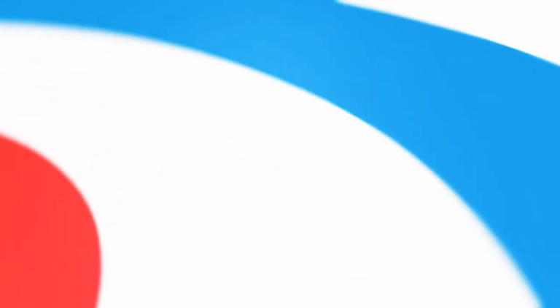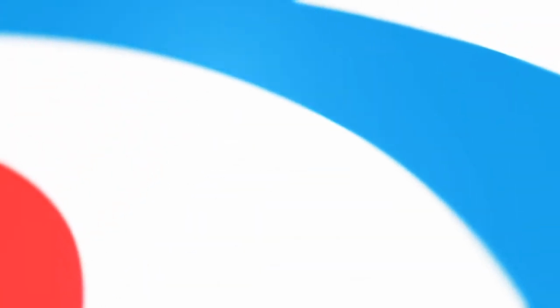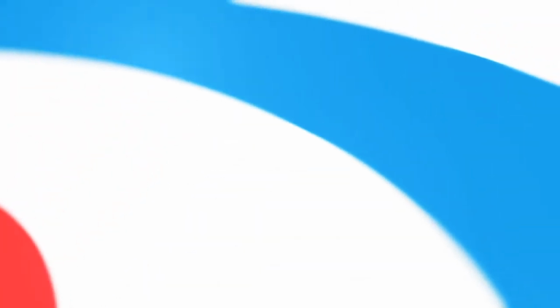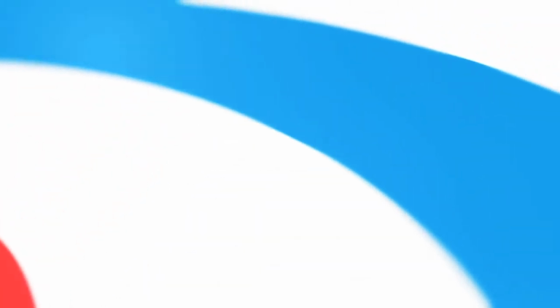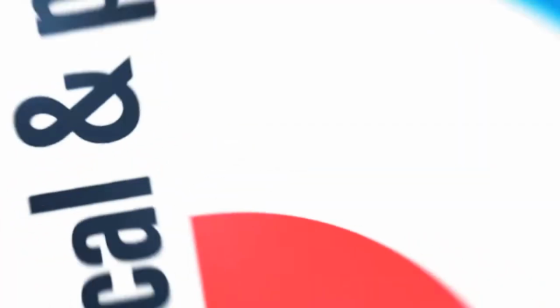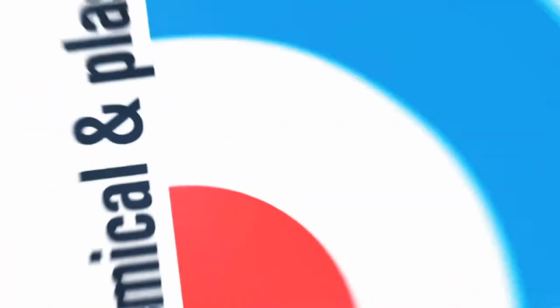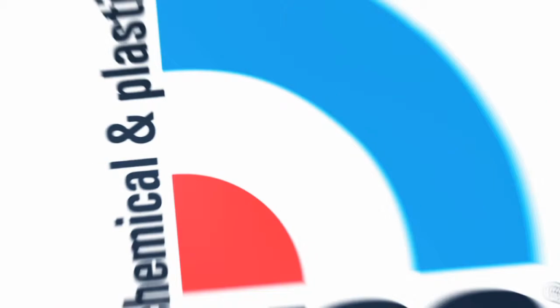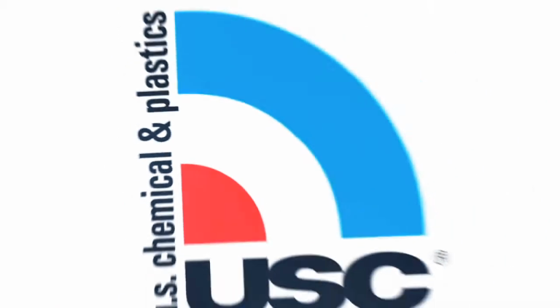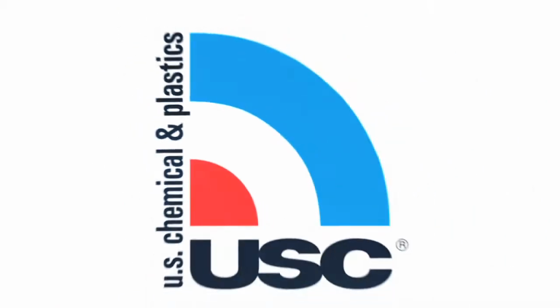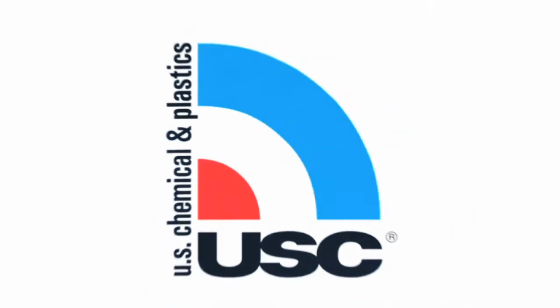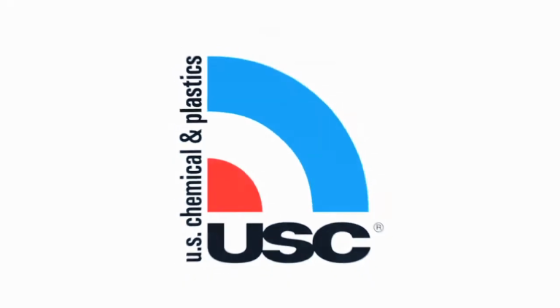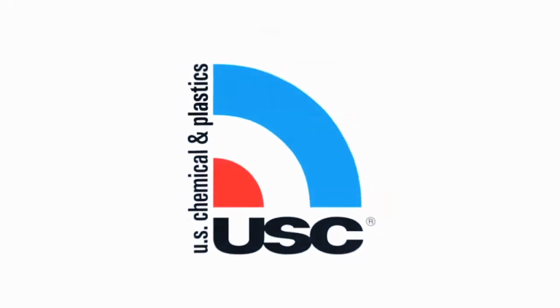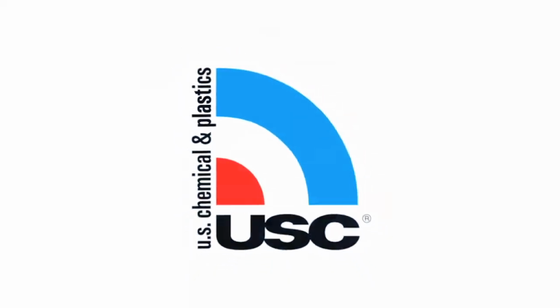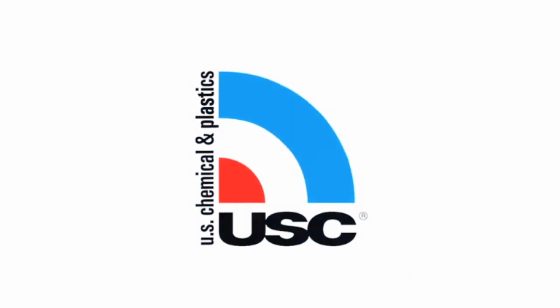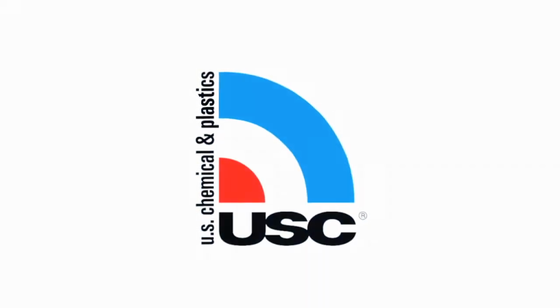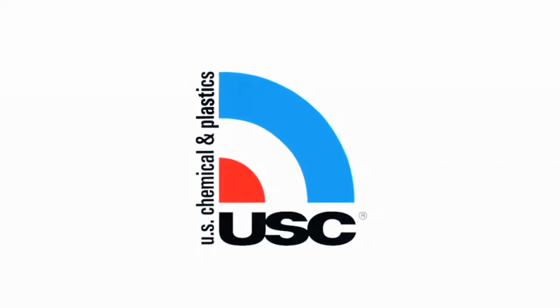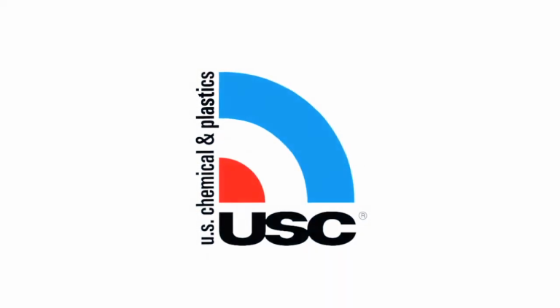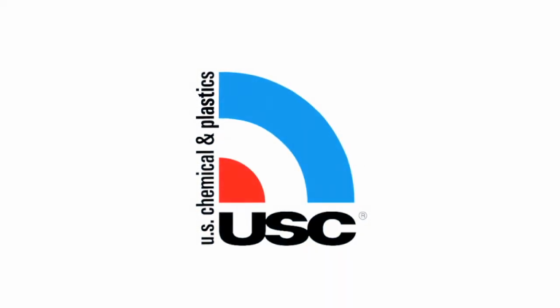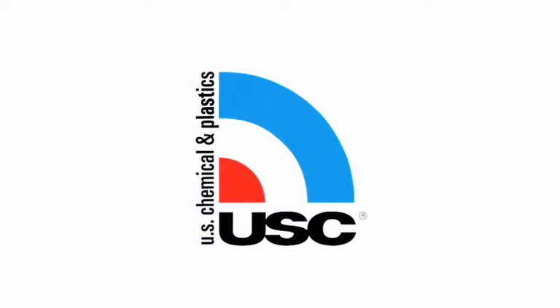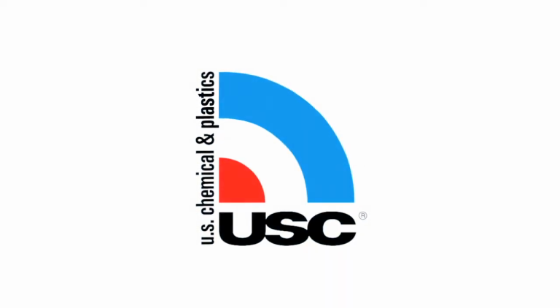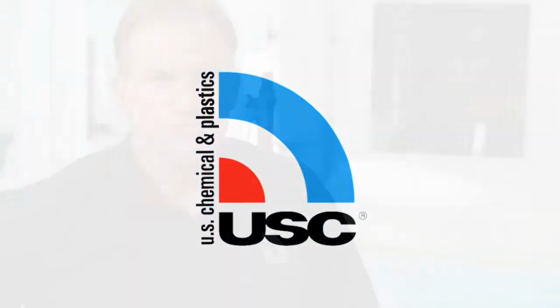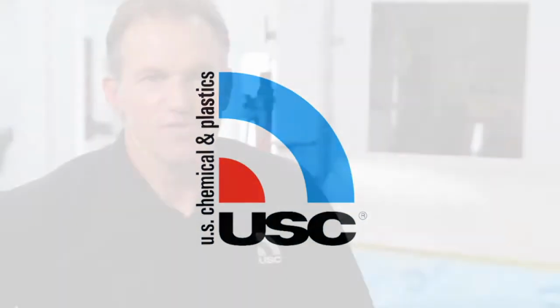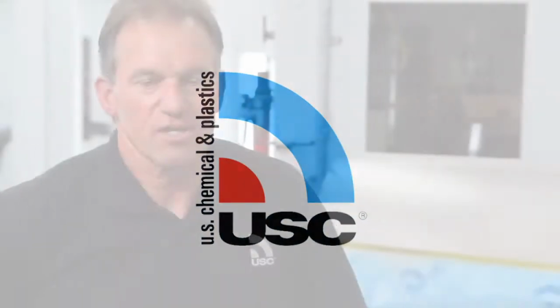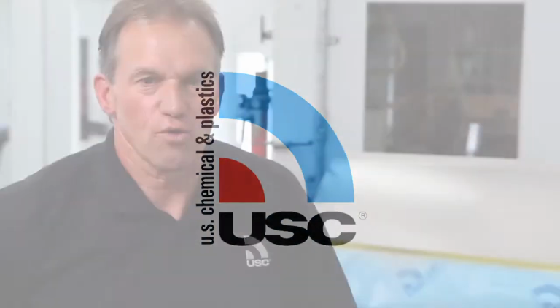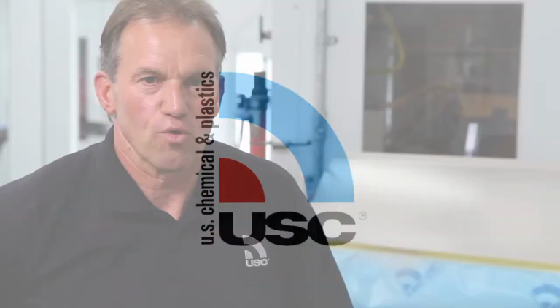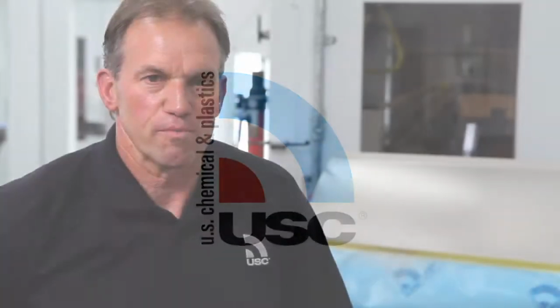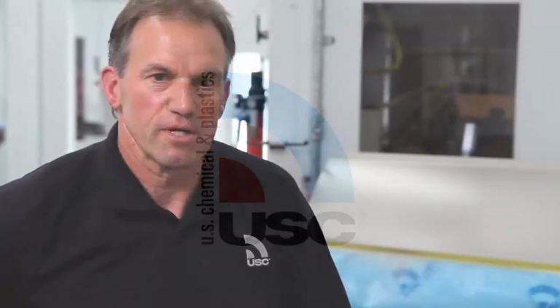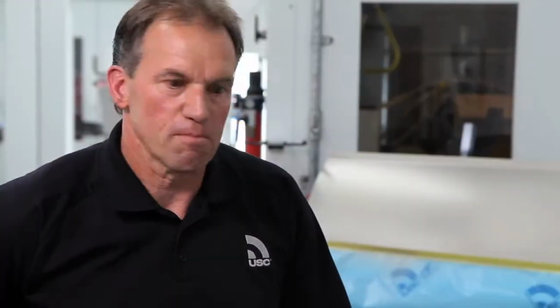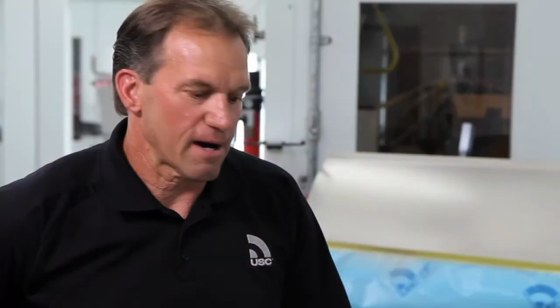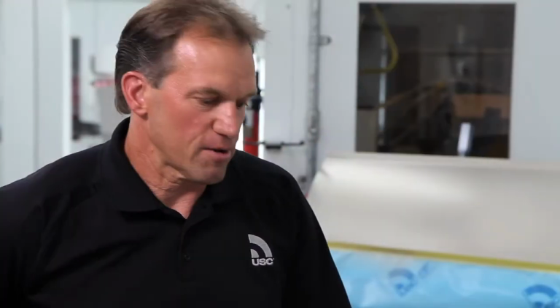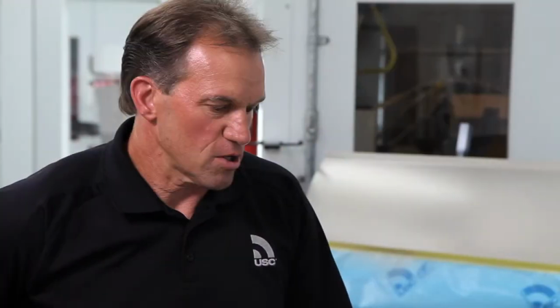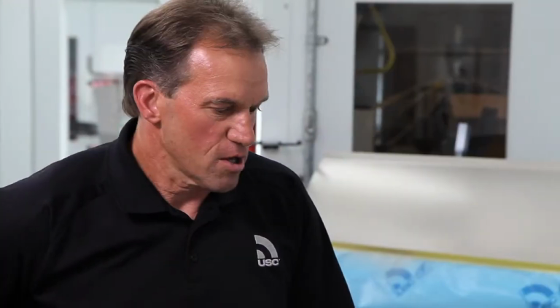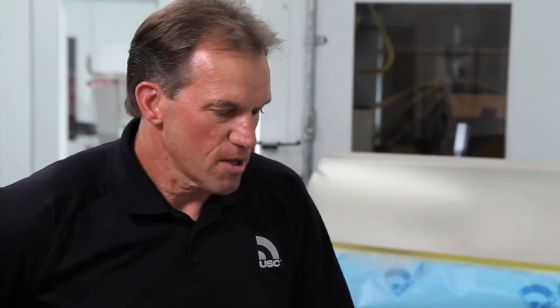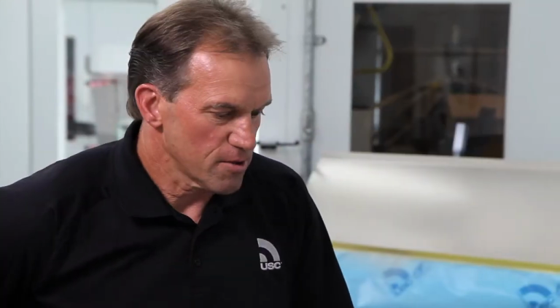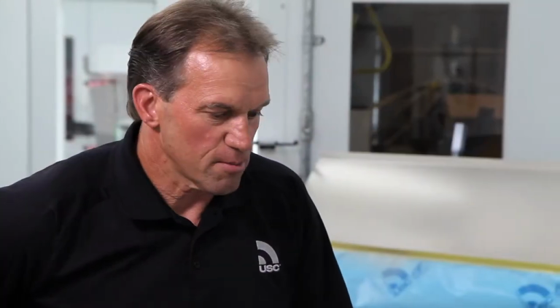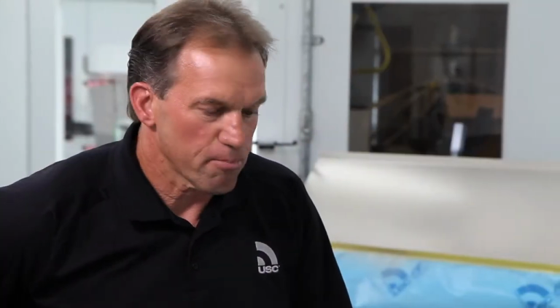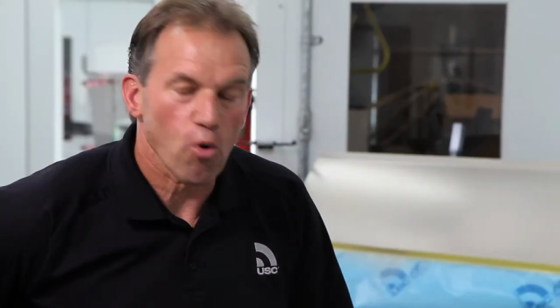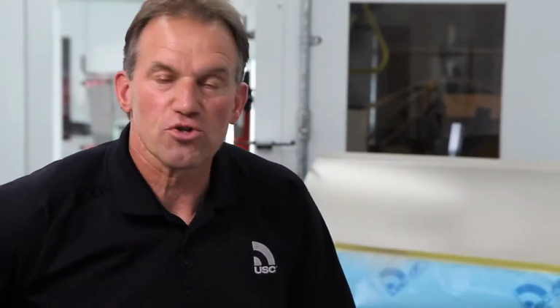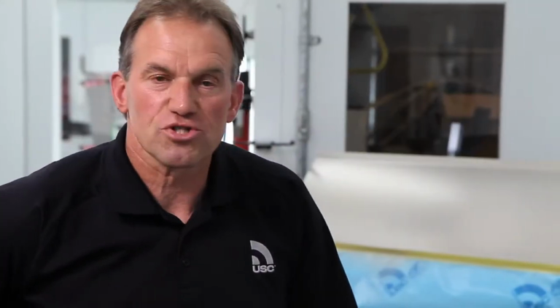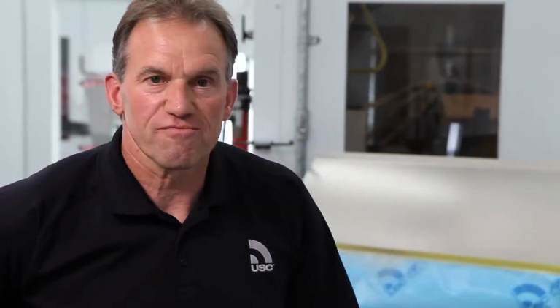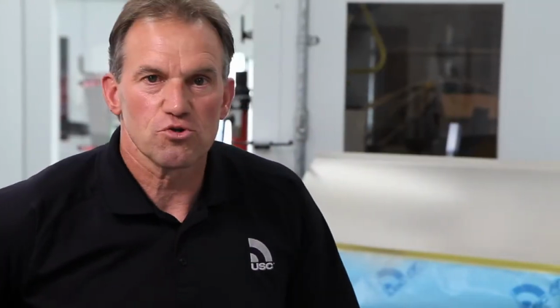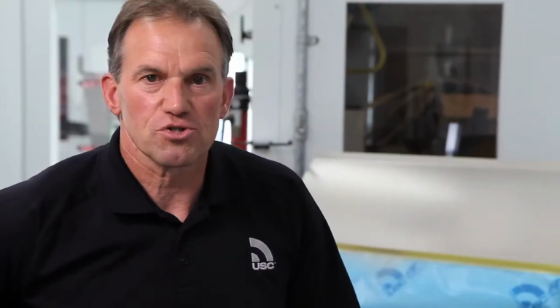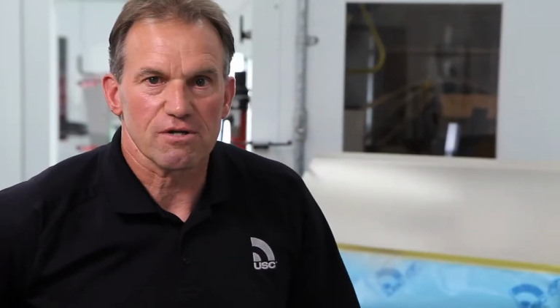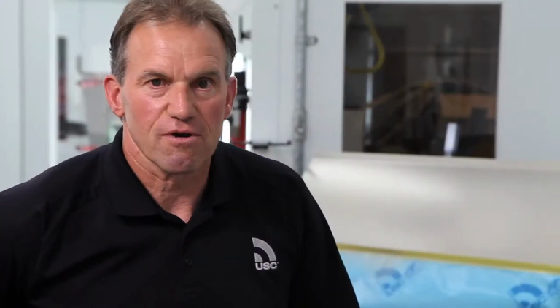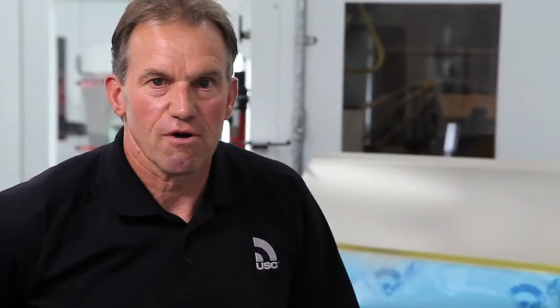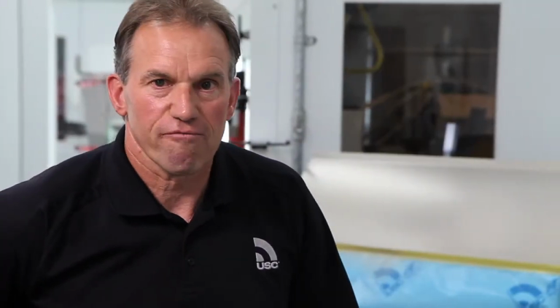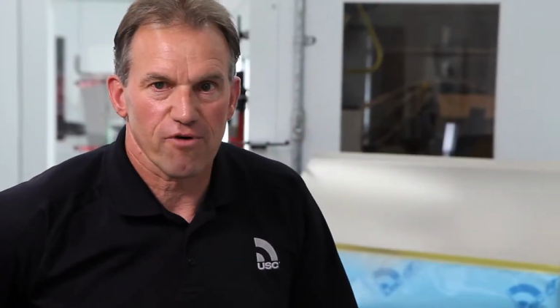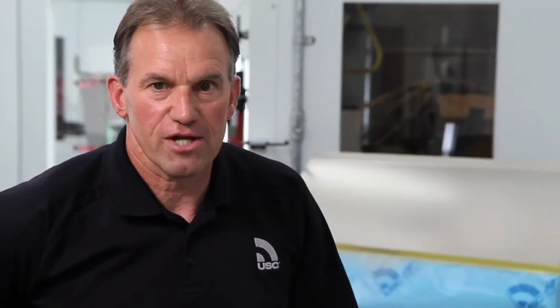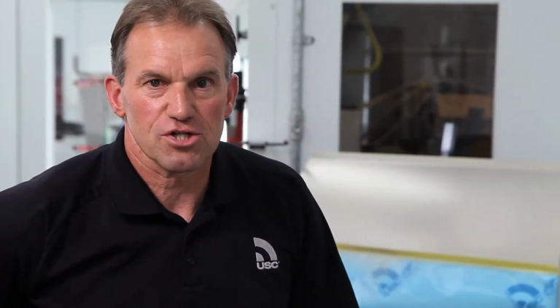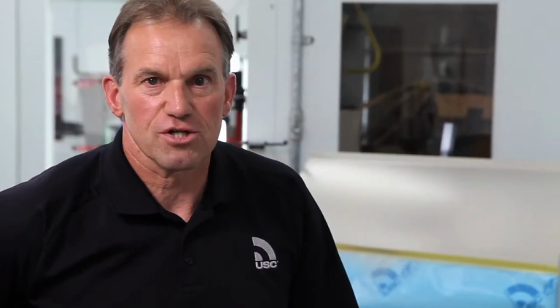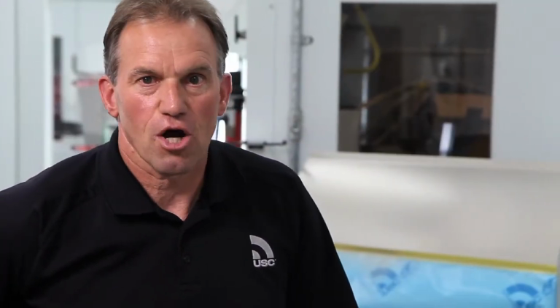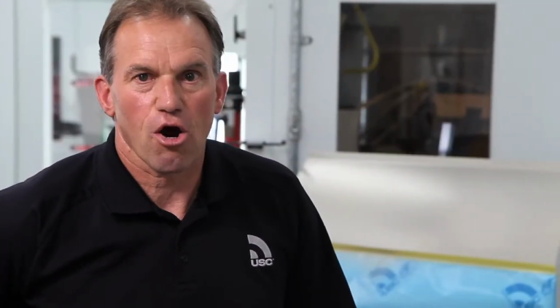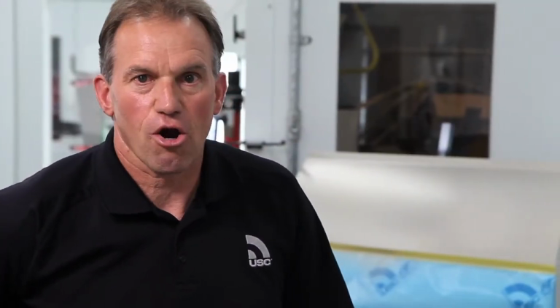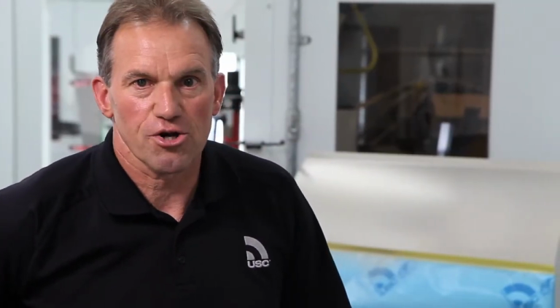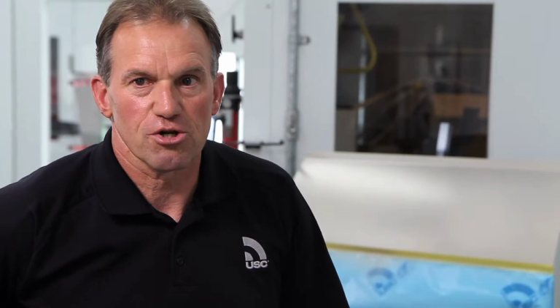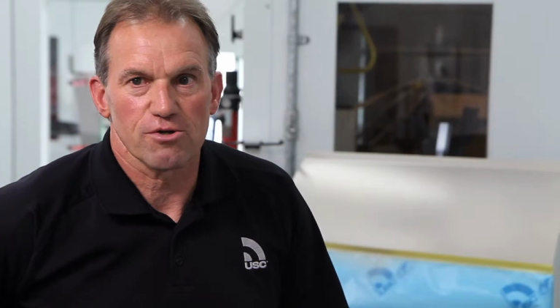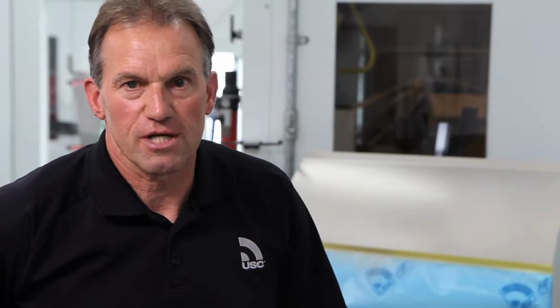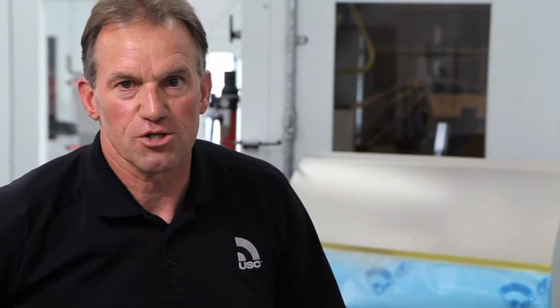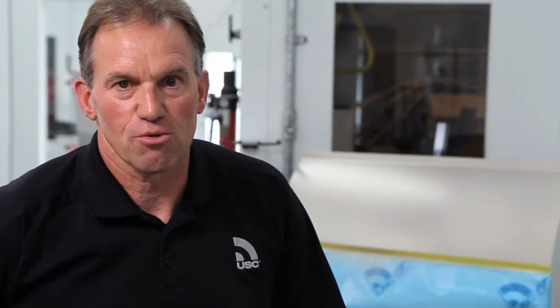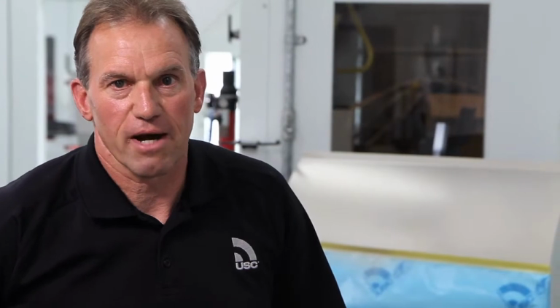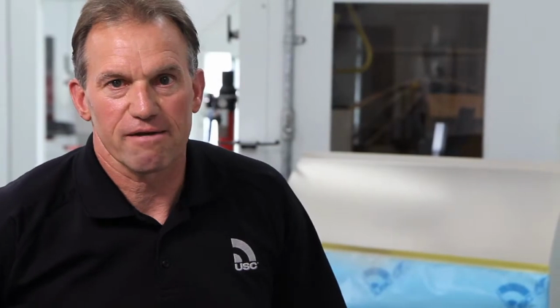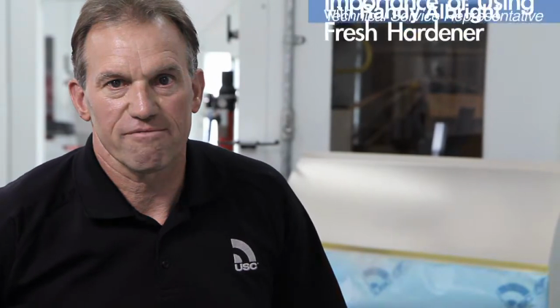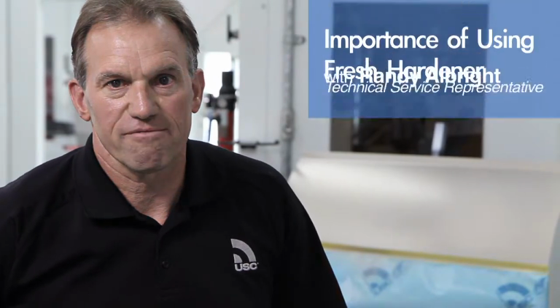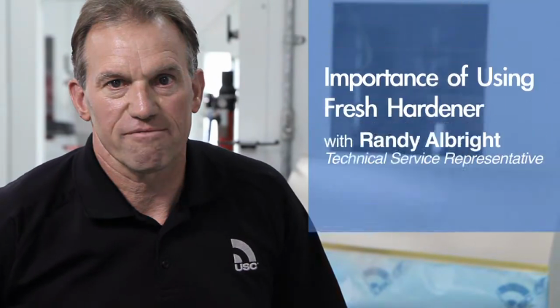My name is Randy from U.S. Chemical. This video will be about the importance of using fresh hardener in your body filler.